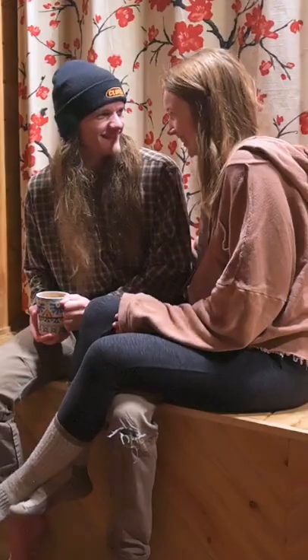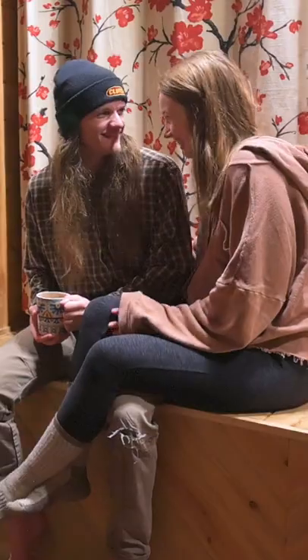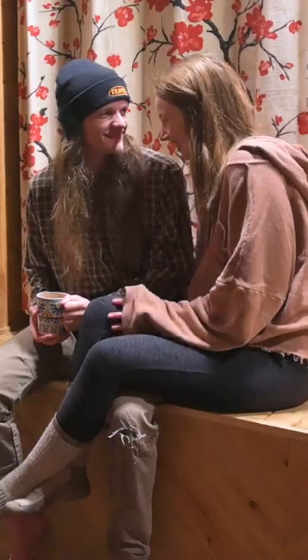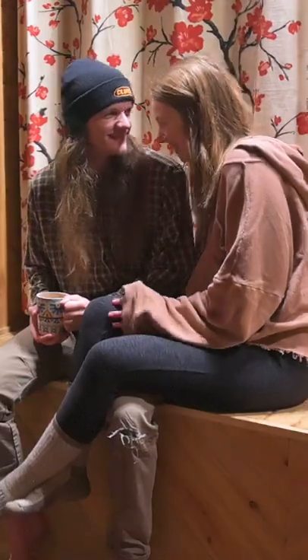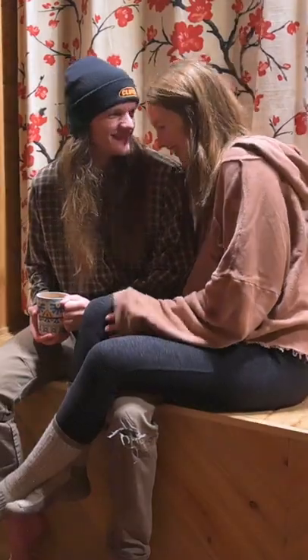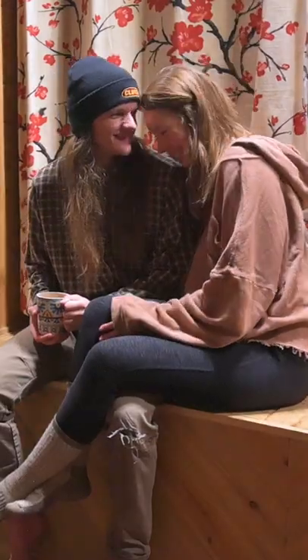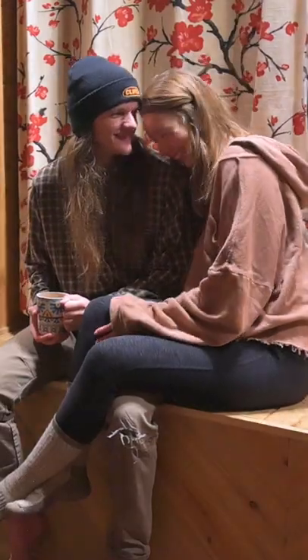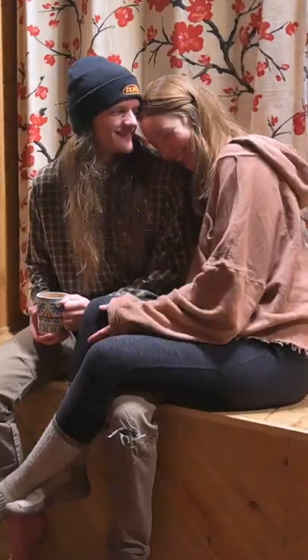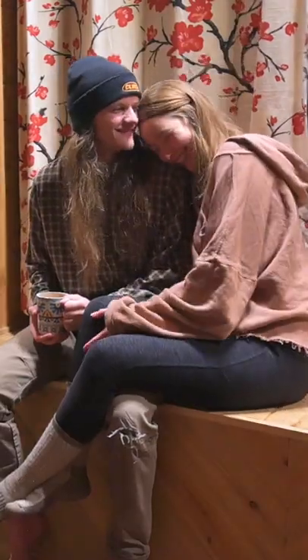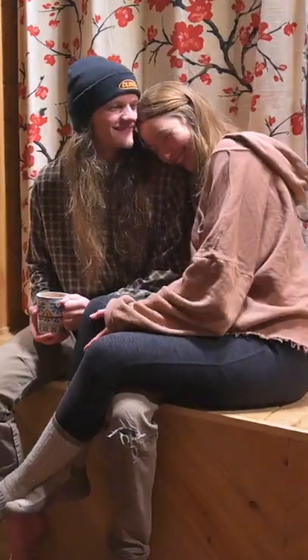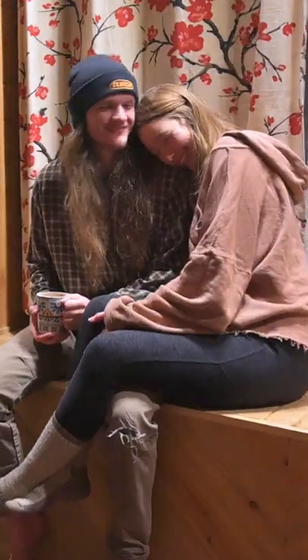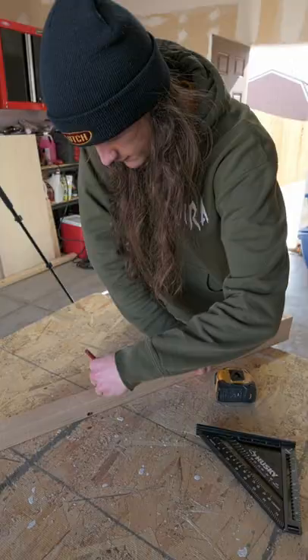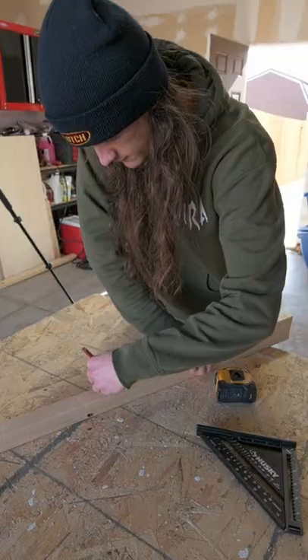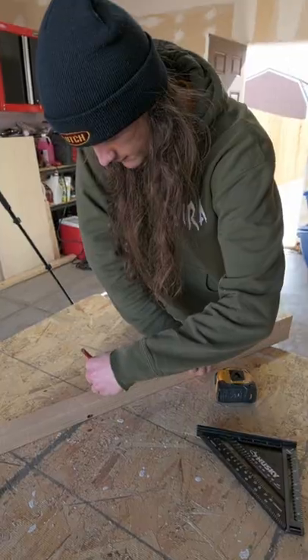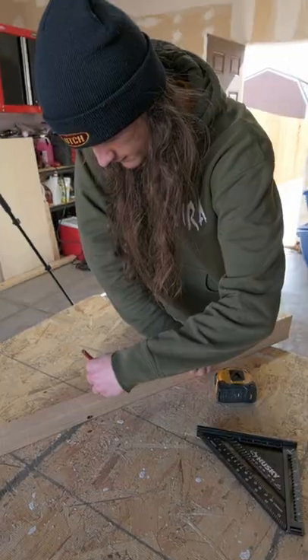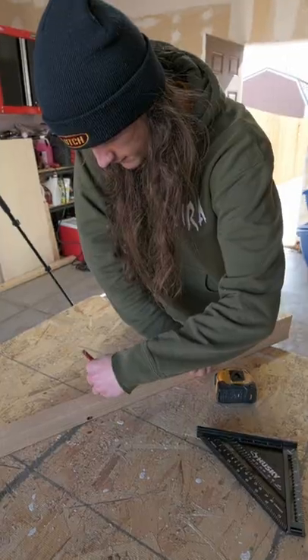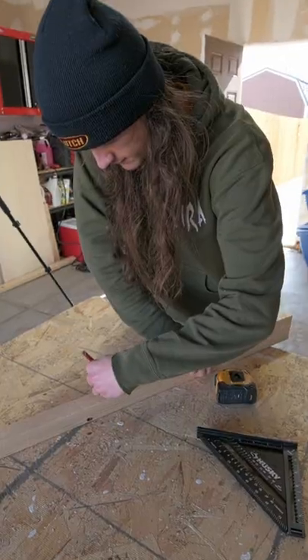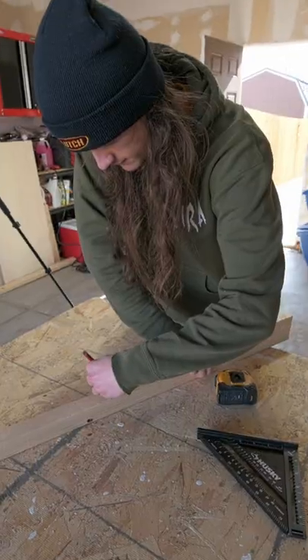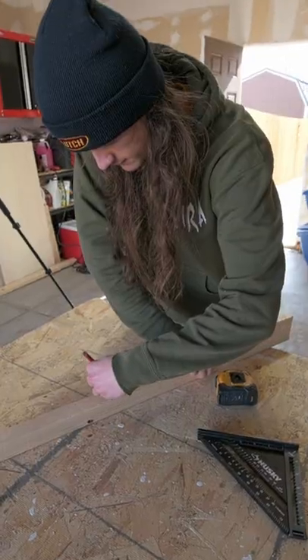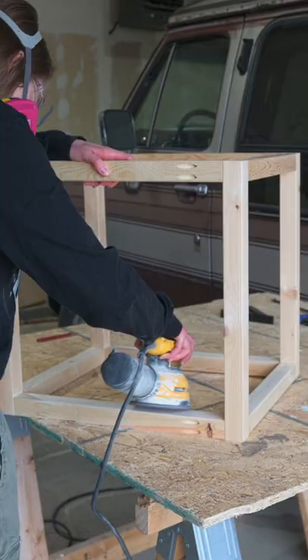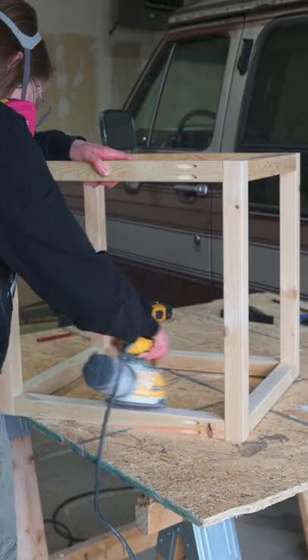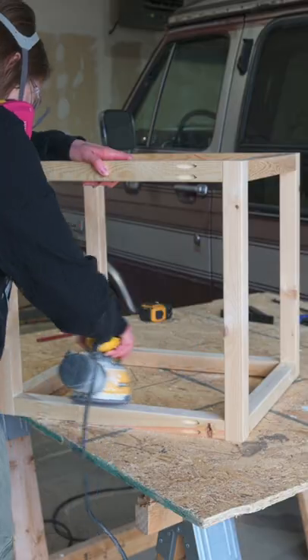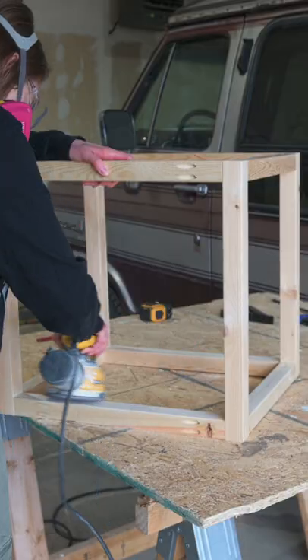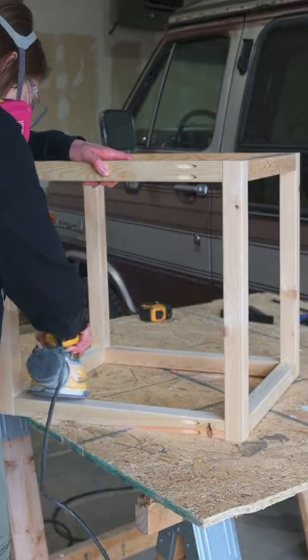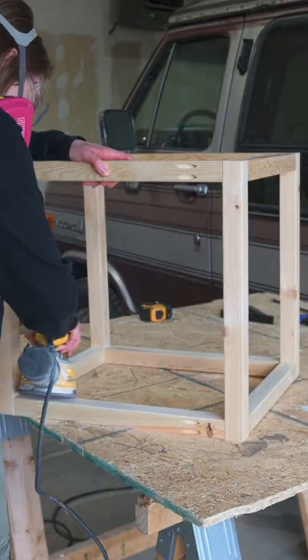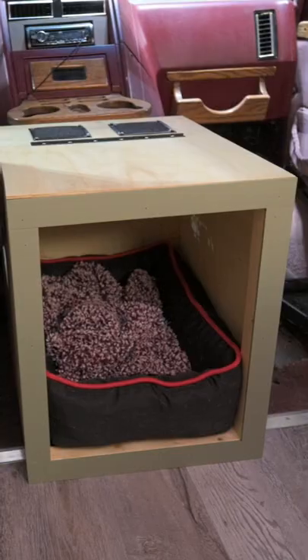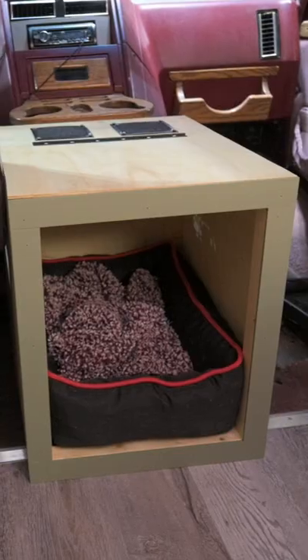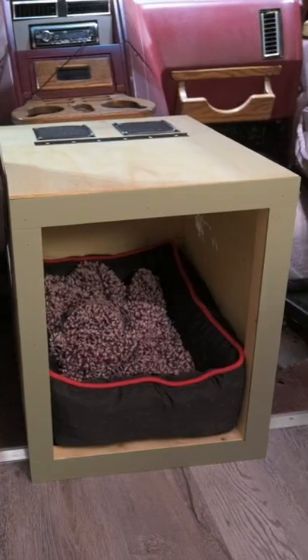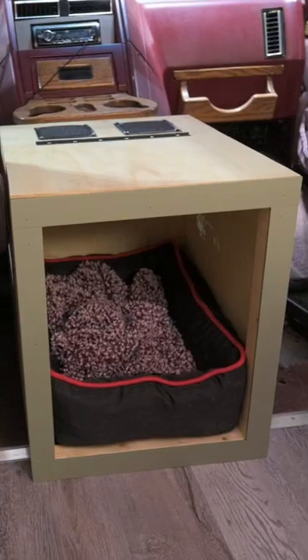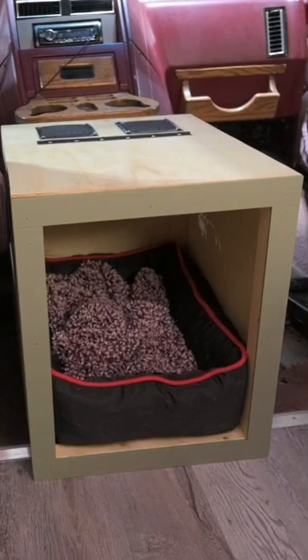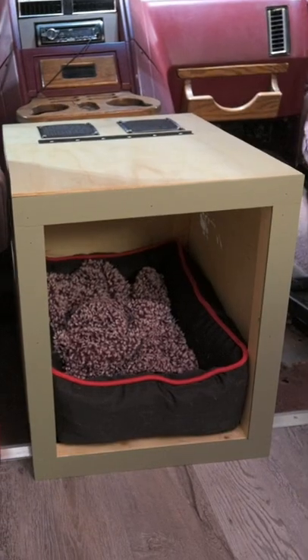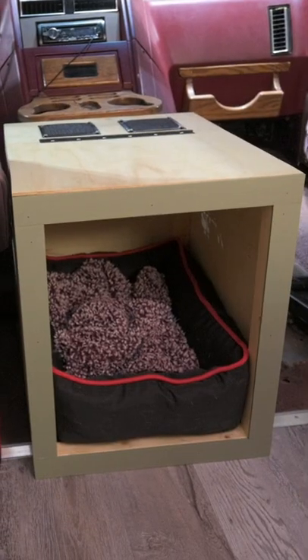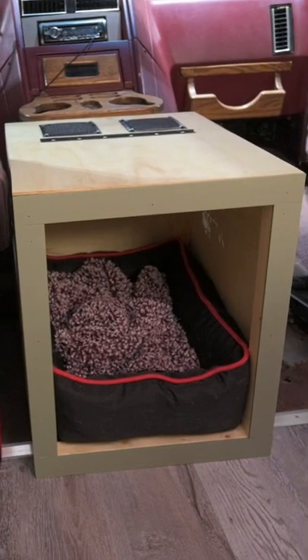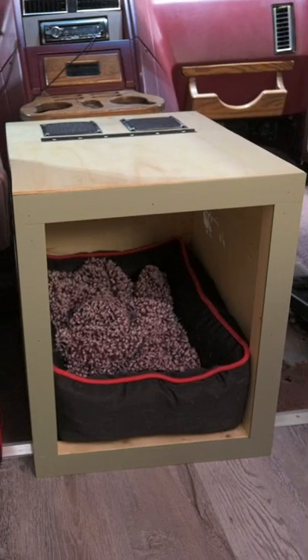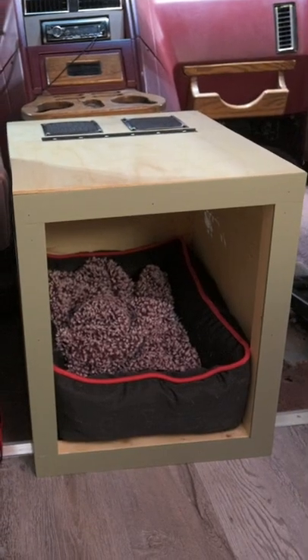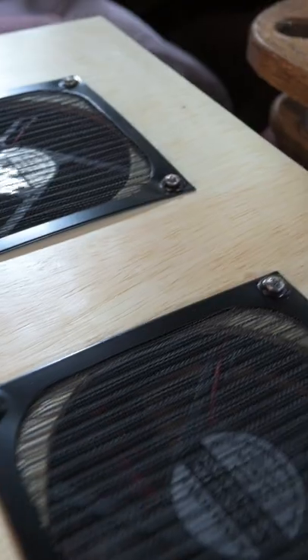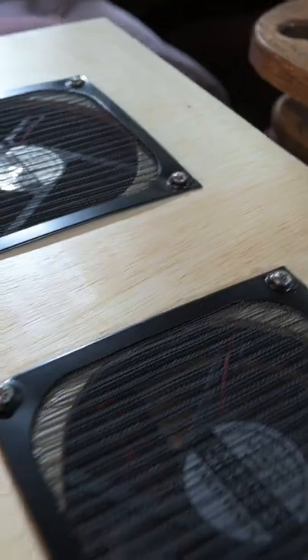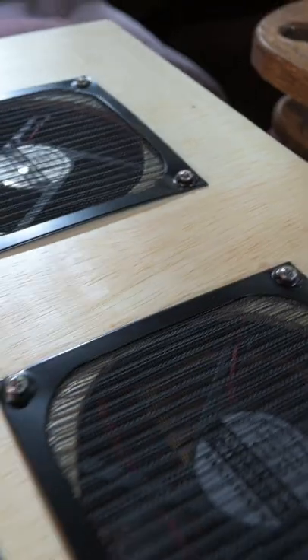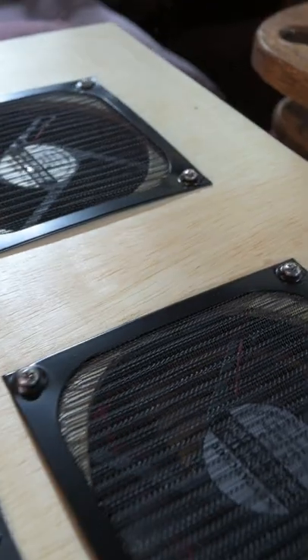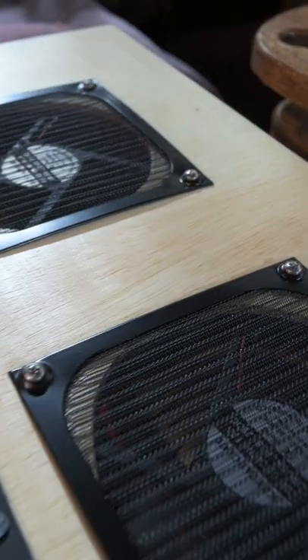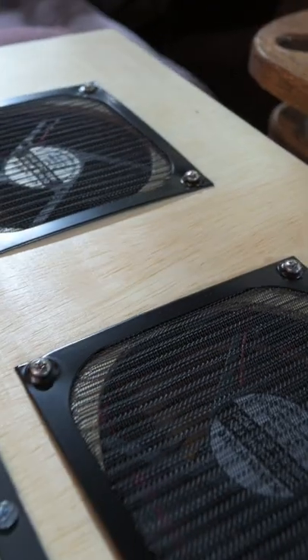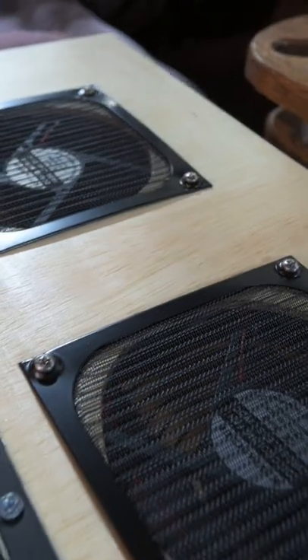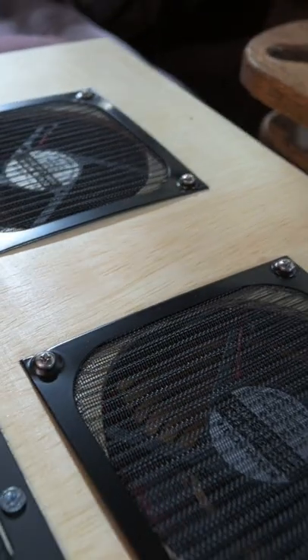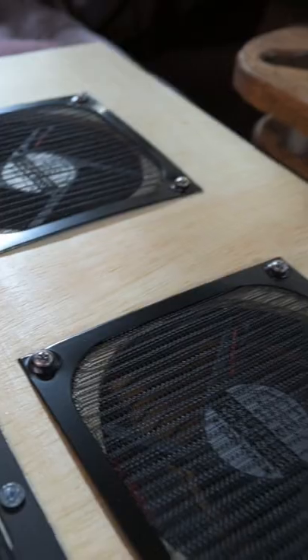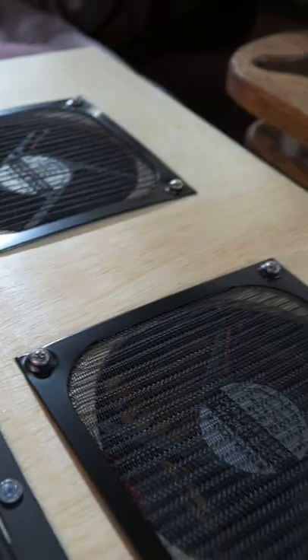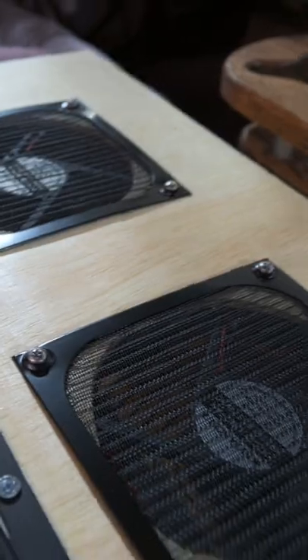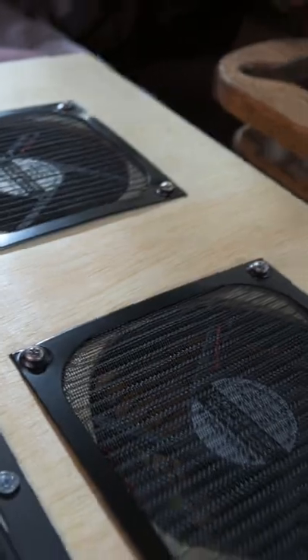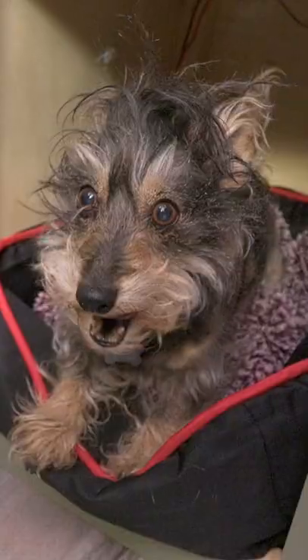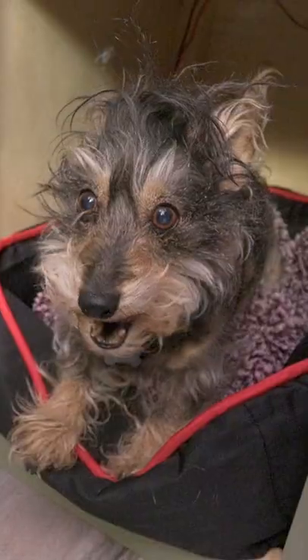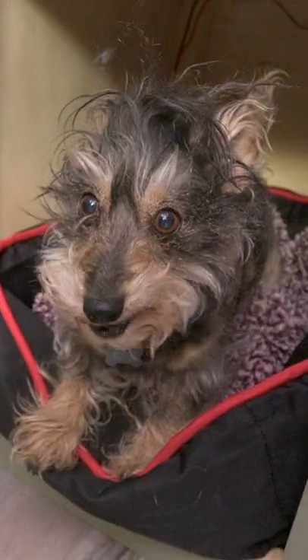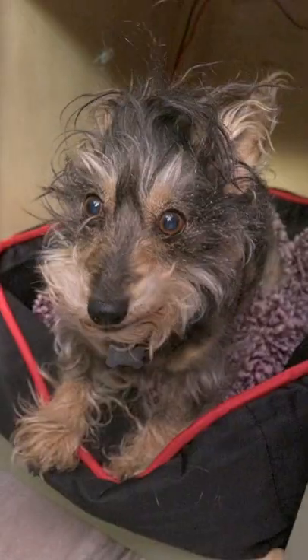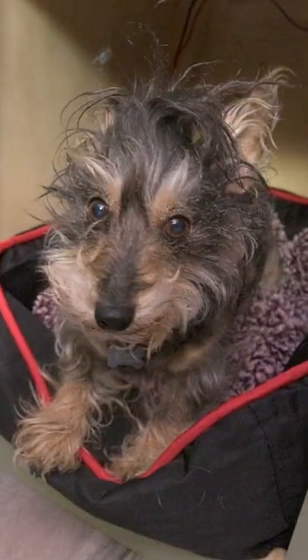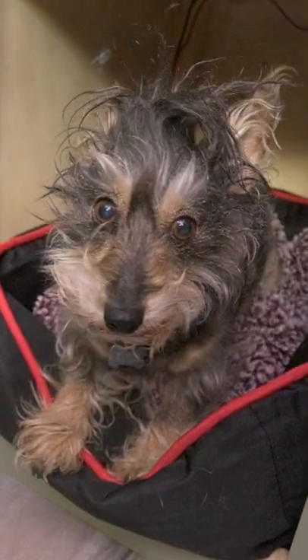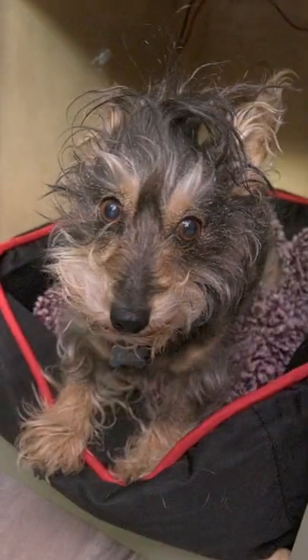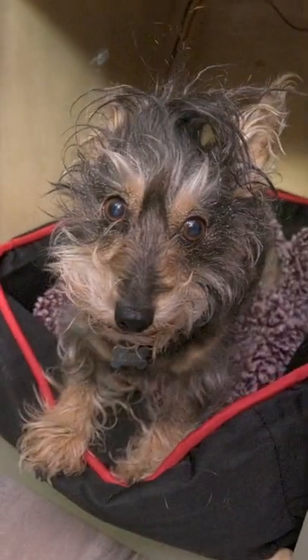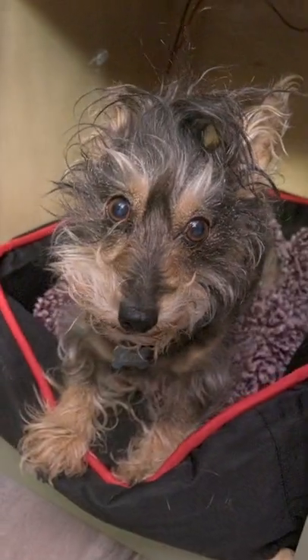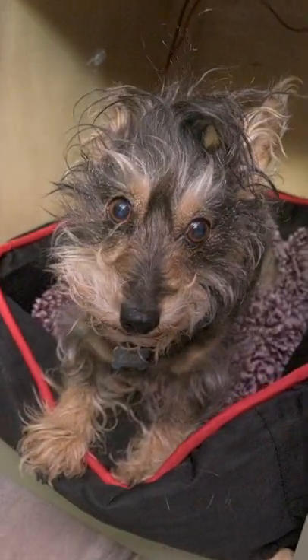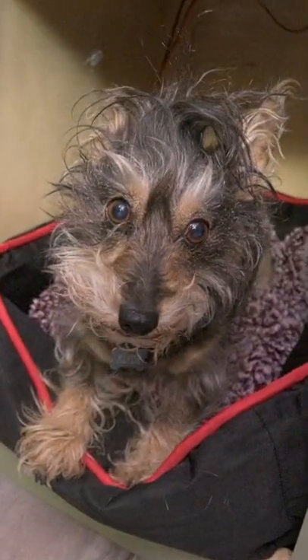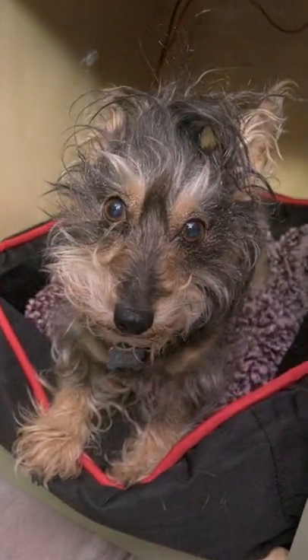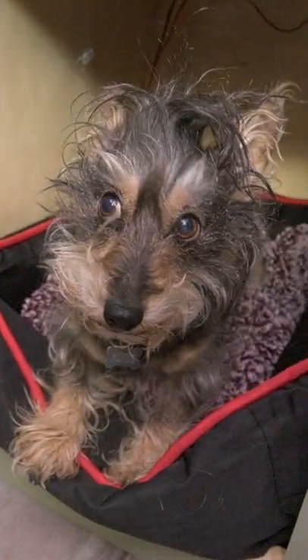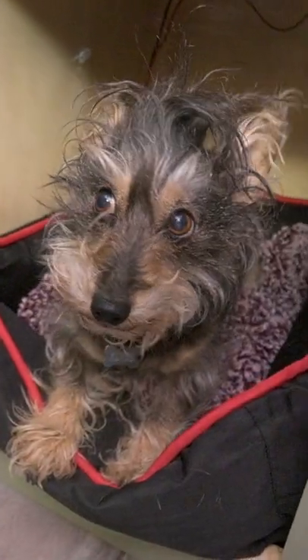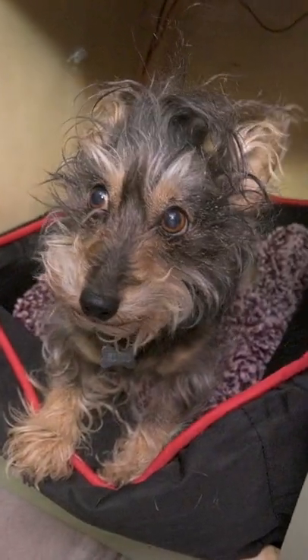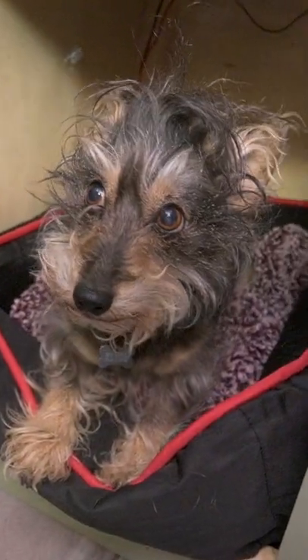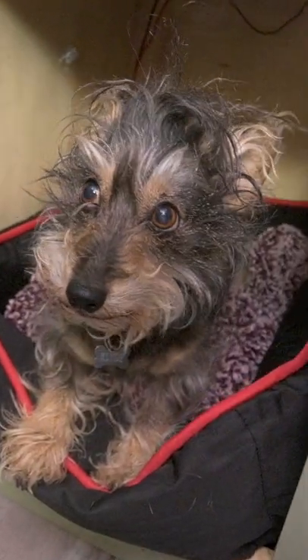We're Cade and Katrina and we designed and built this custom doghouse with PC fans in it for our dog Clyde to go in our converted van.